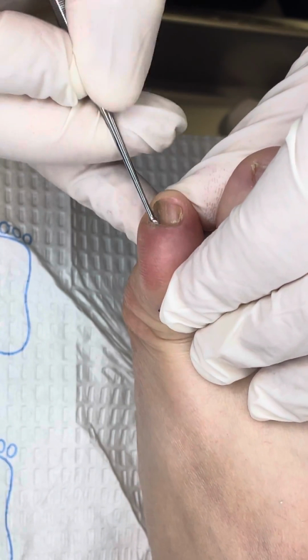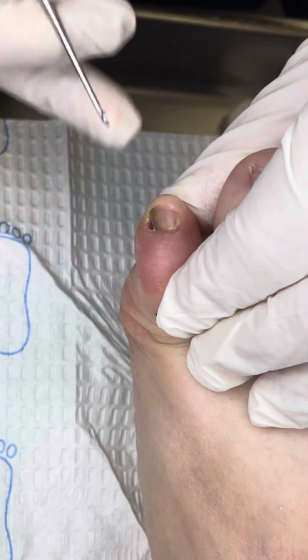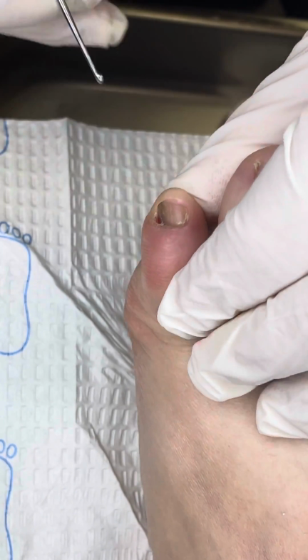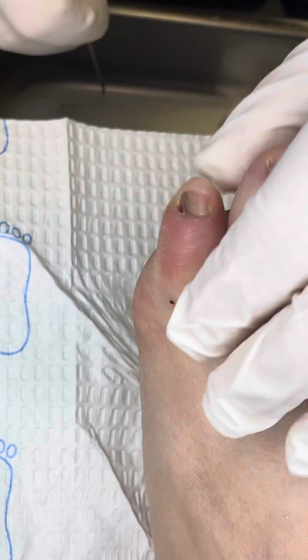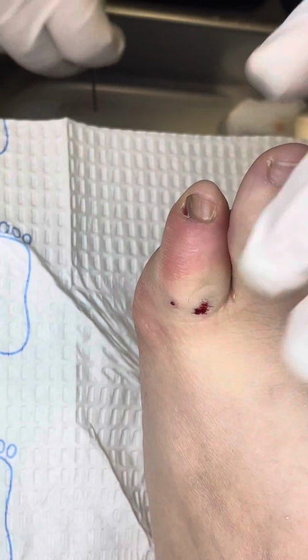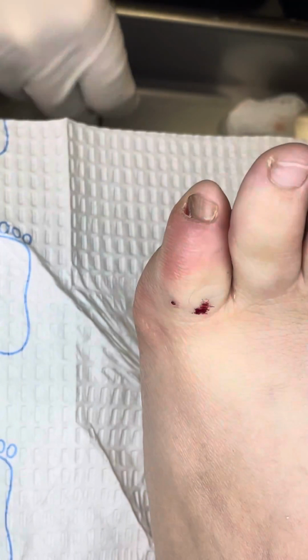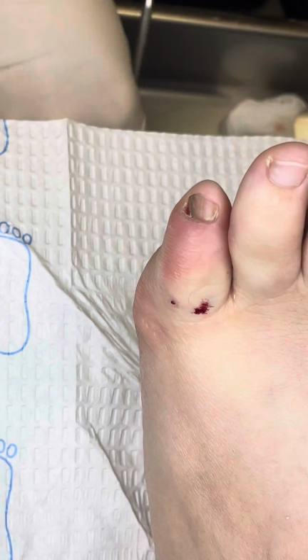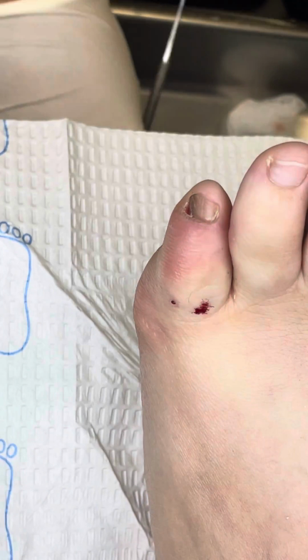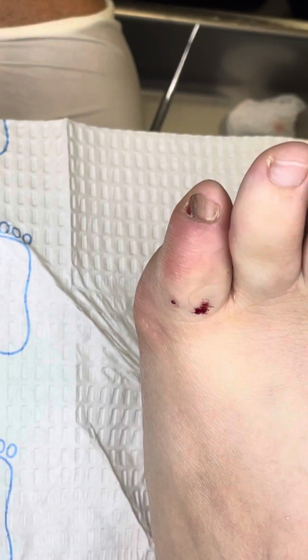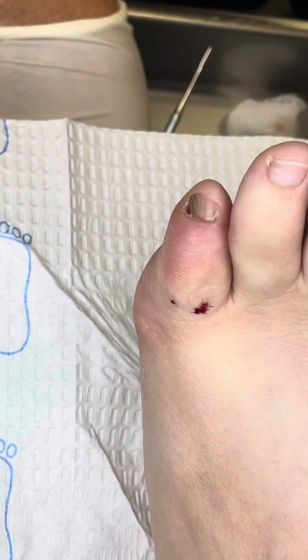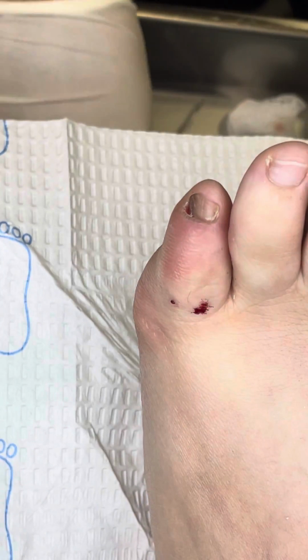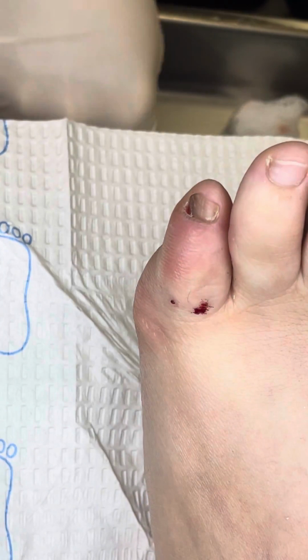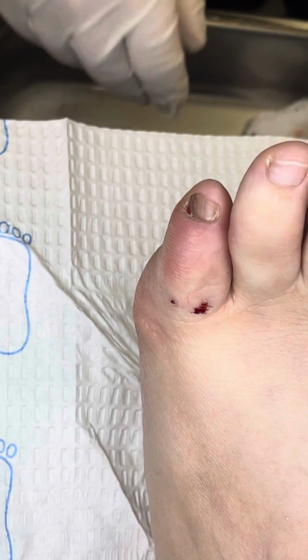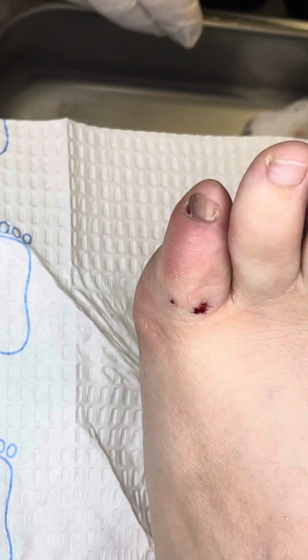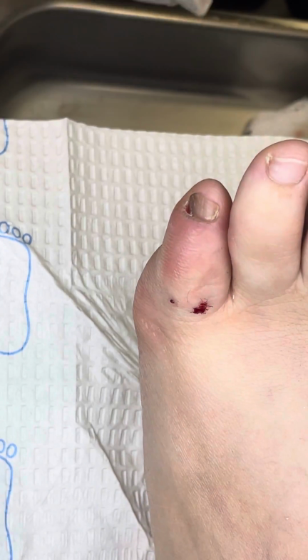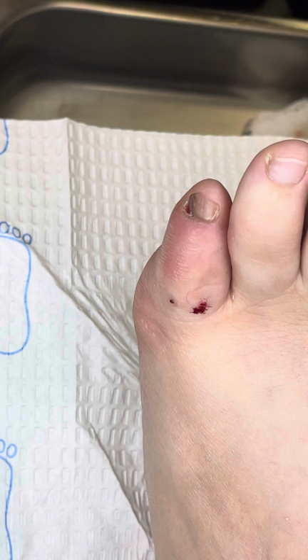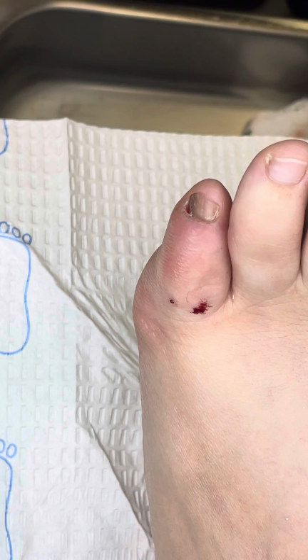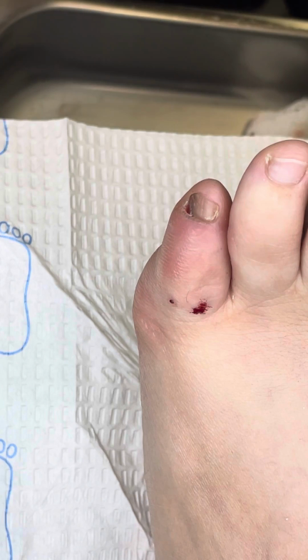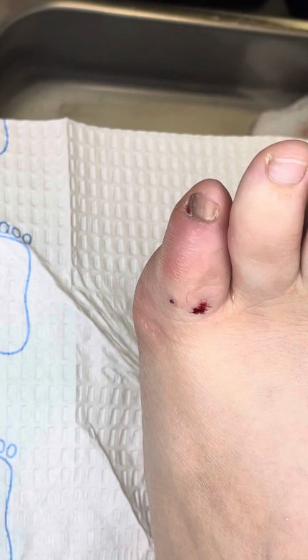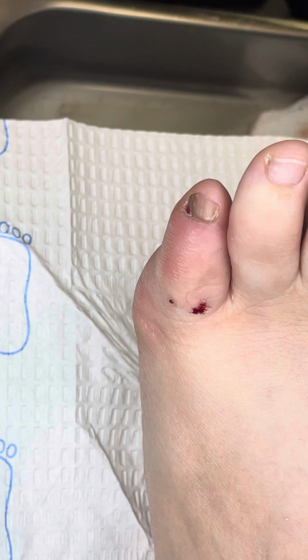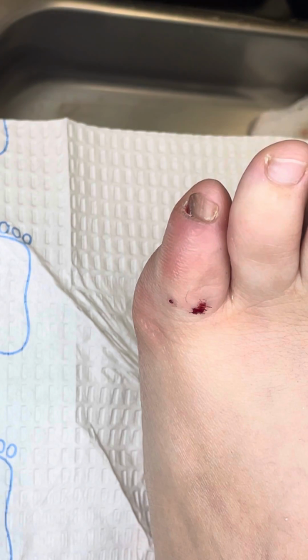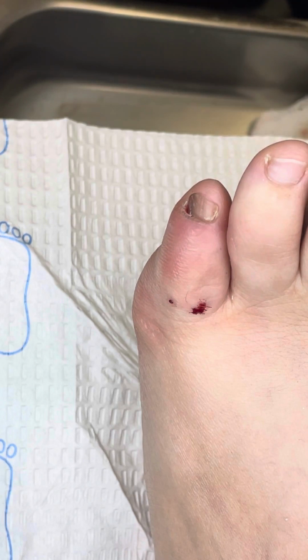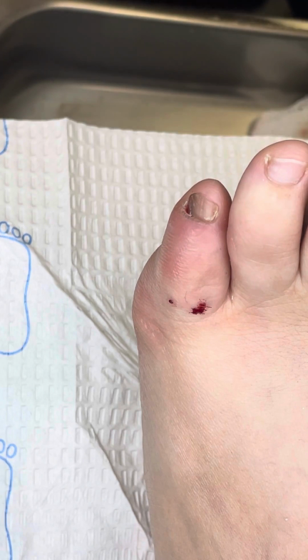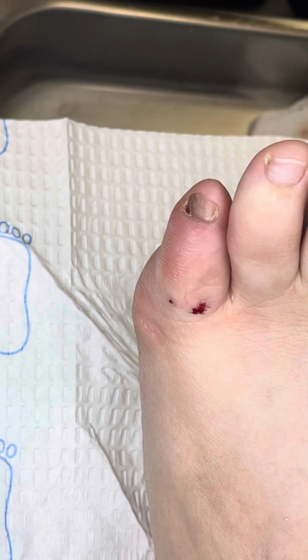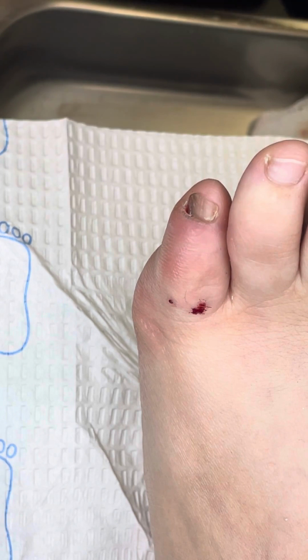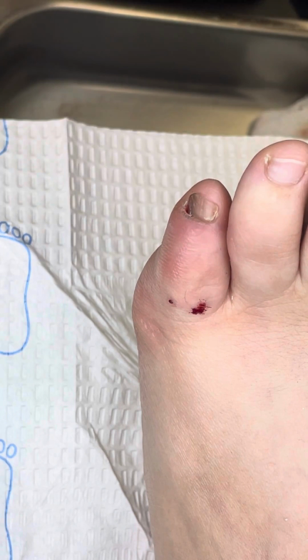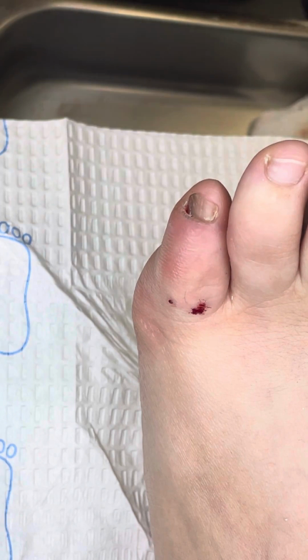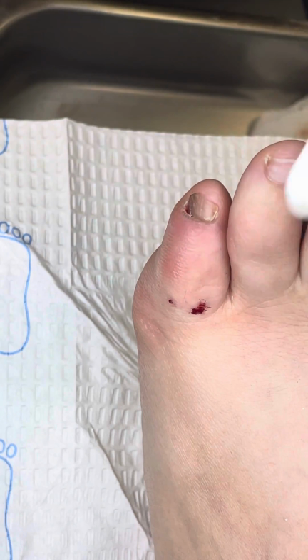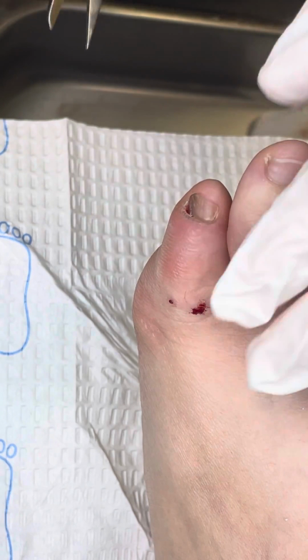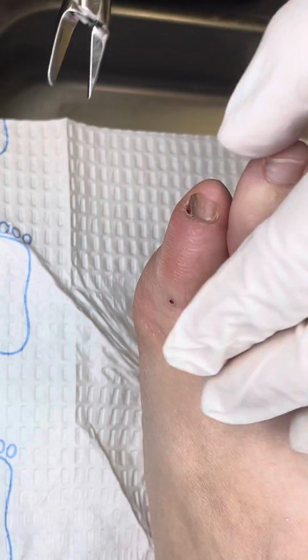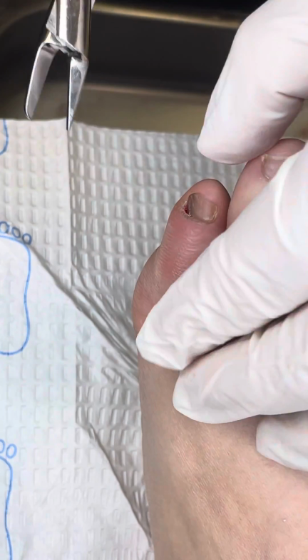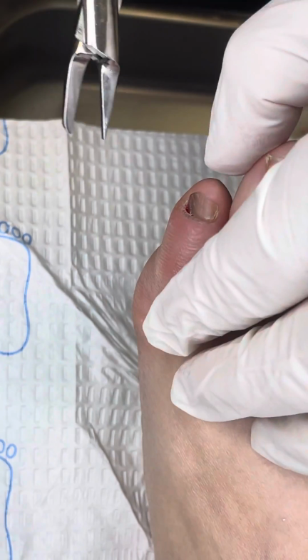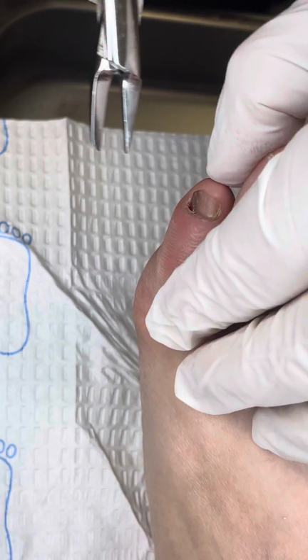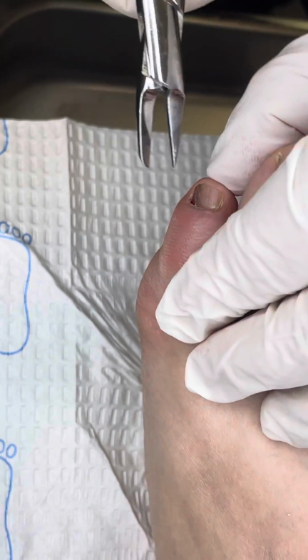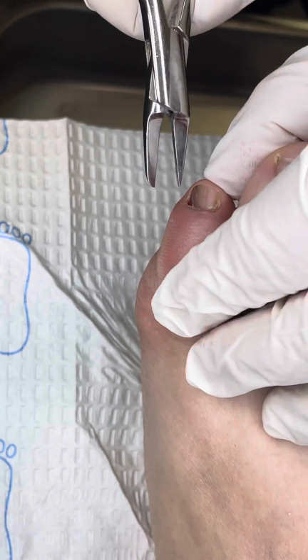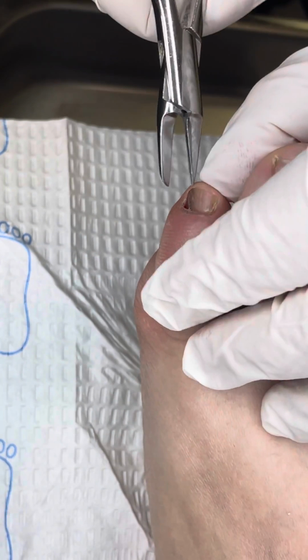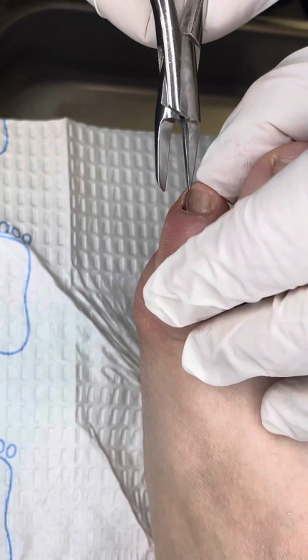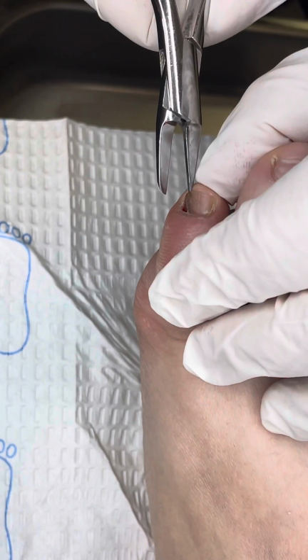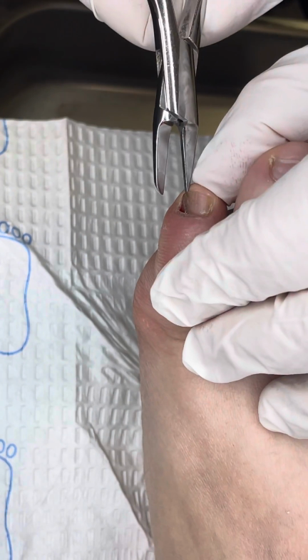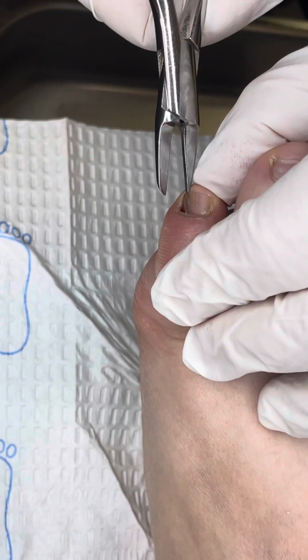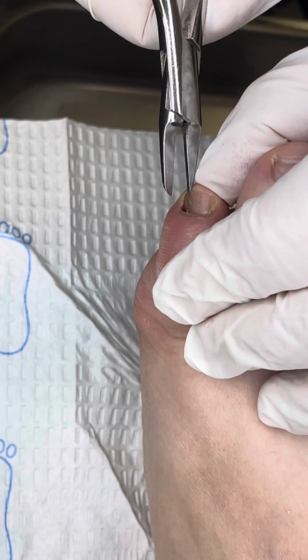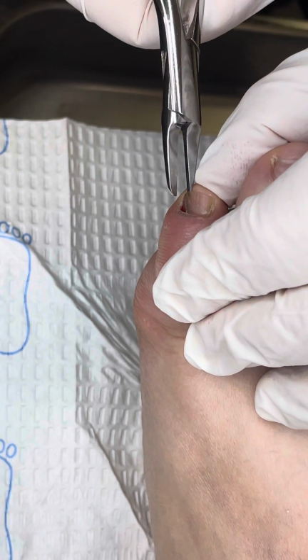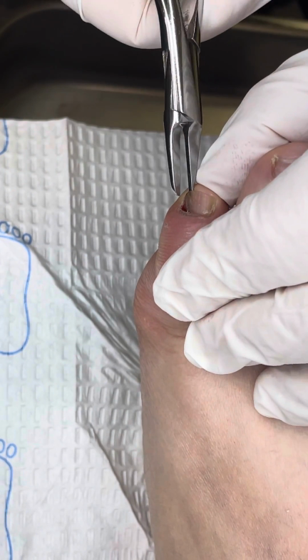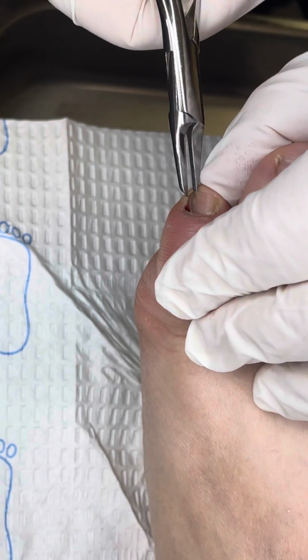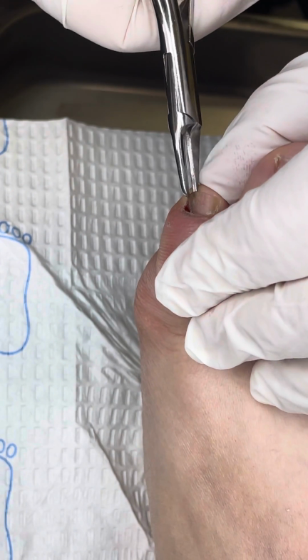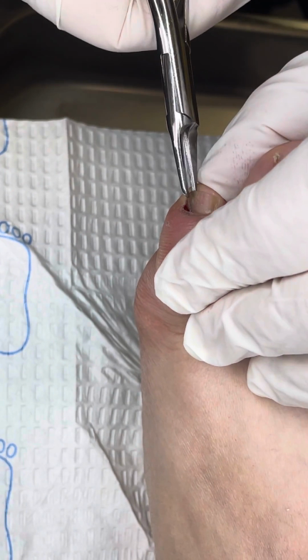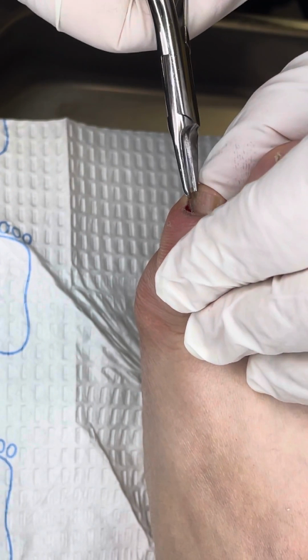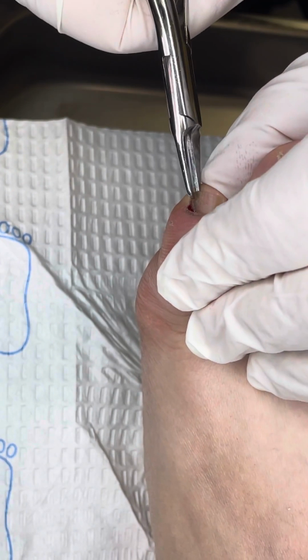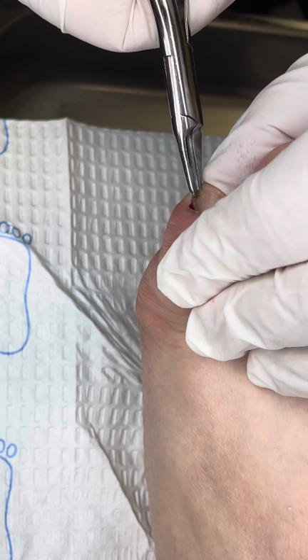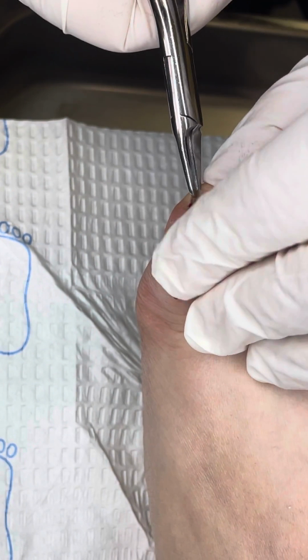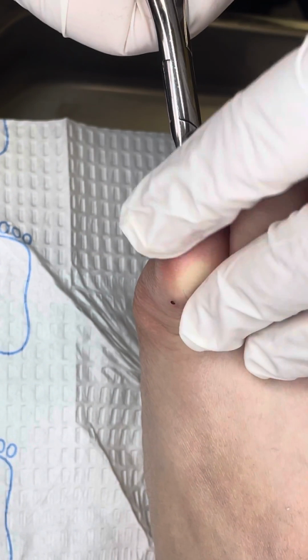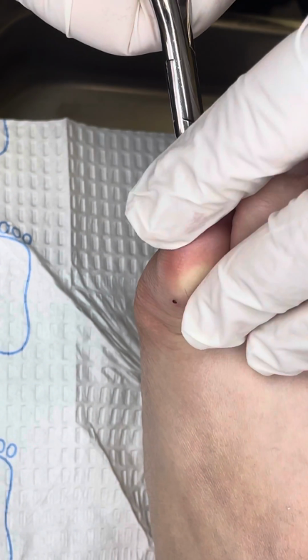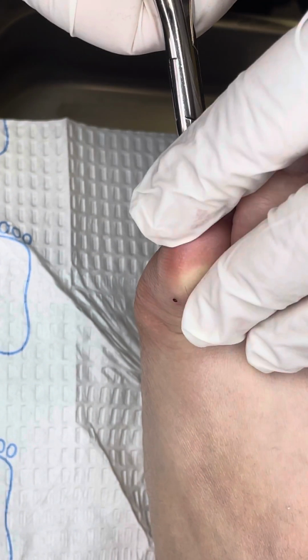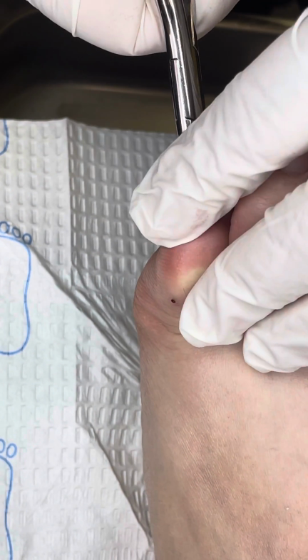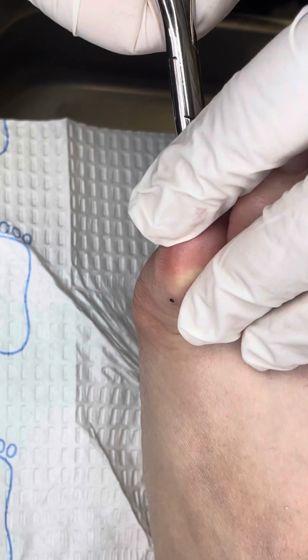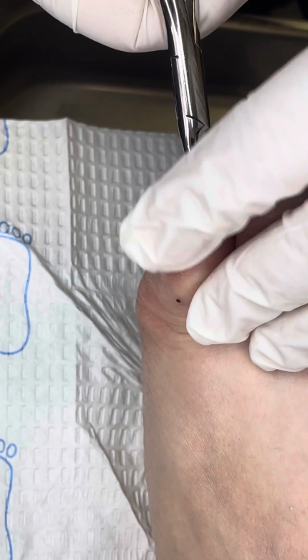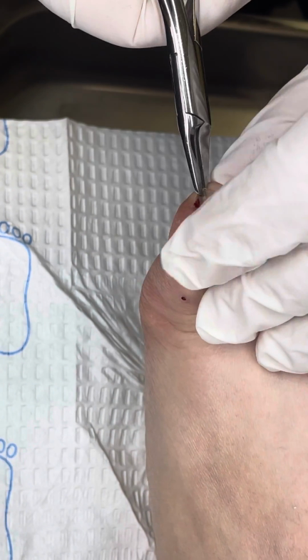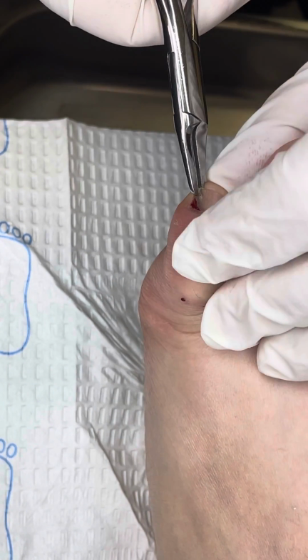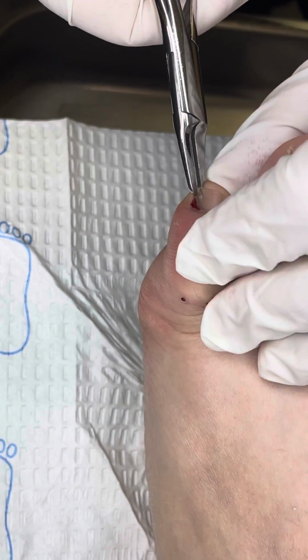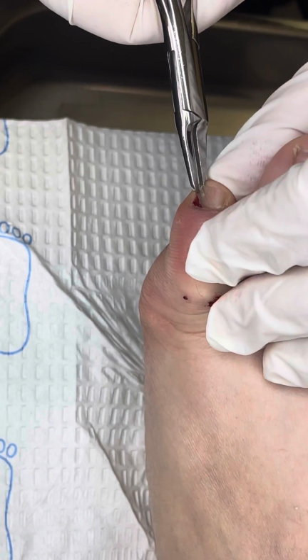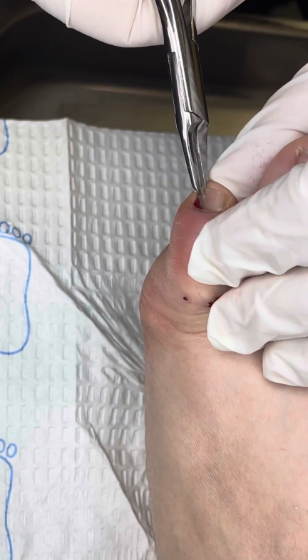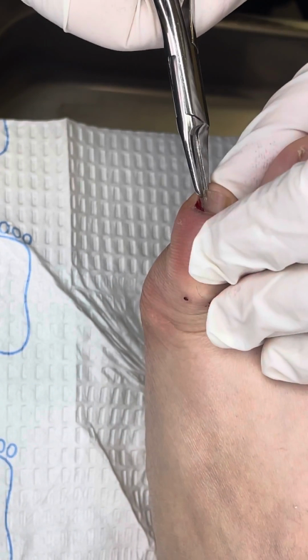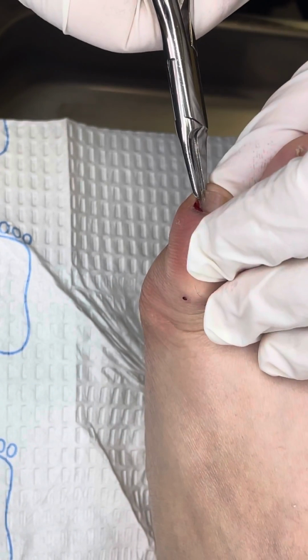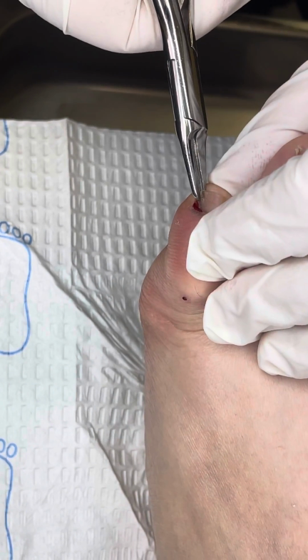Is there any family history of melanoma or any skin cancer? Okay, then you're probably fine. That's something you want to know.